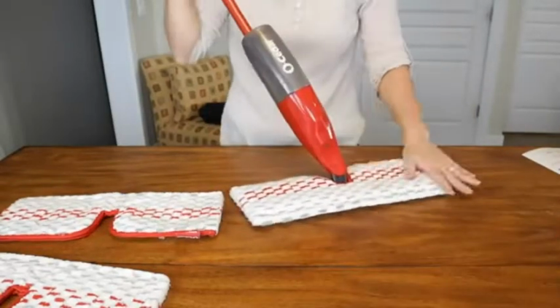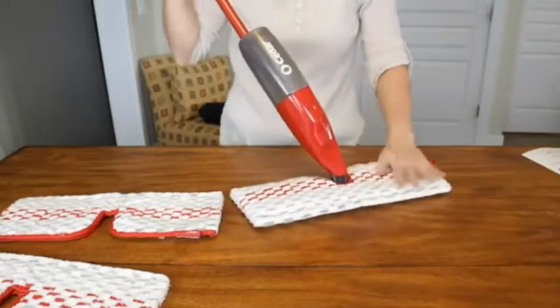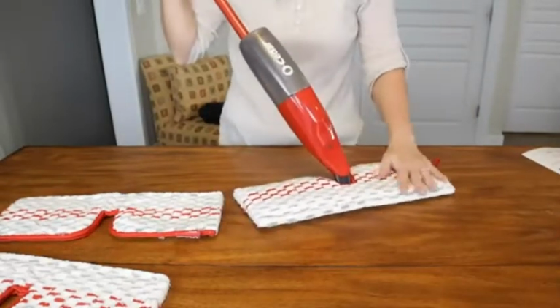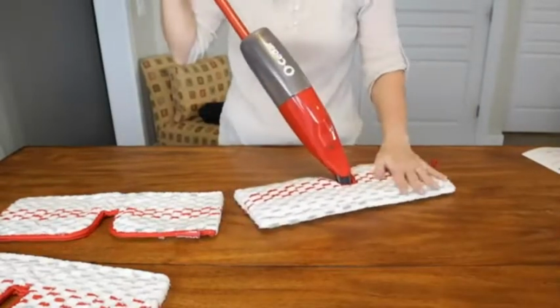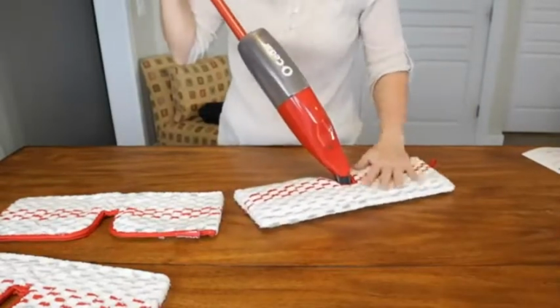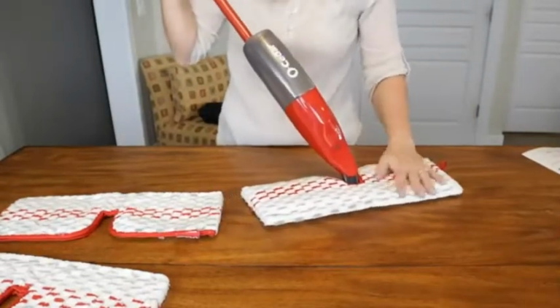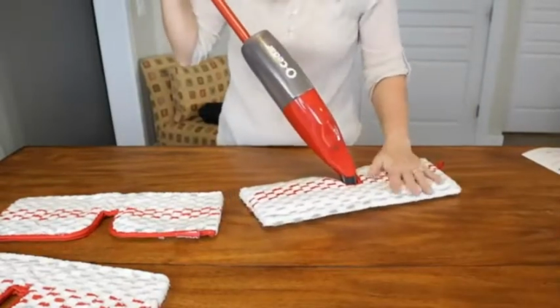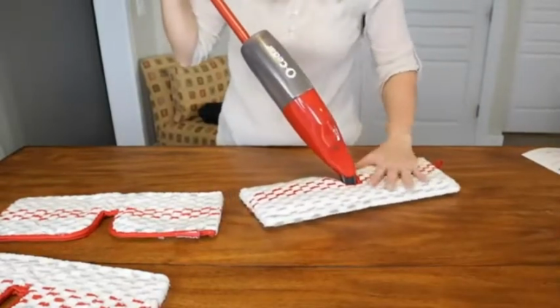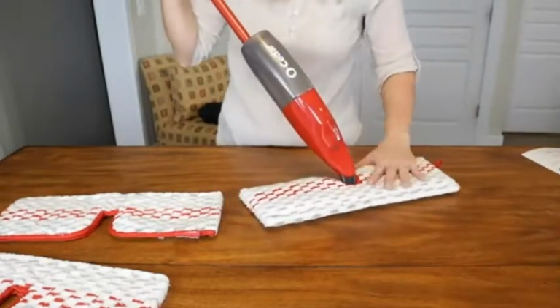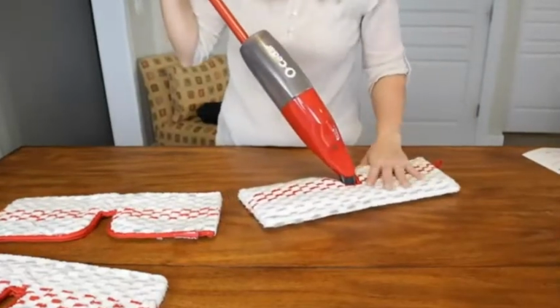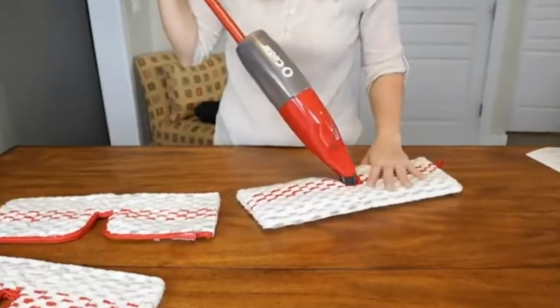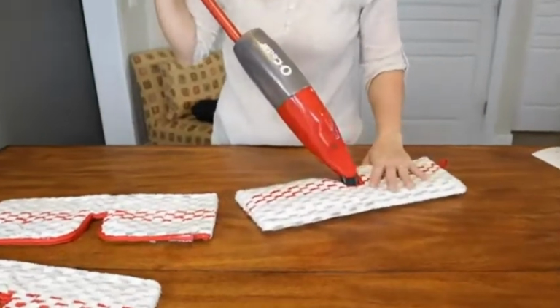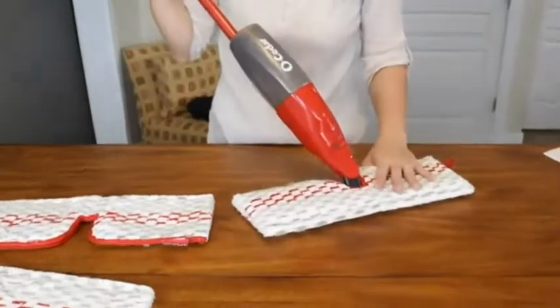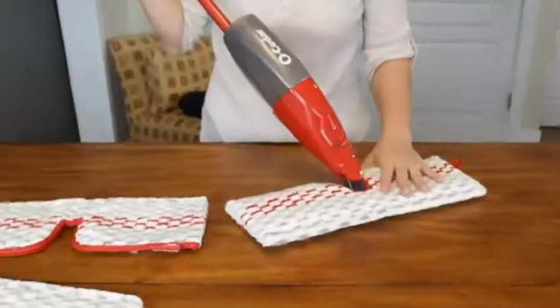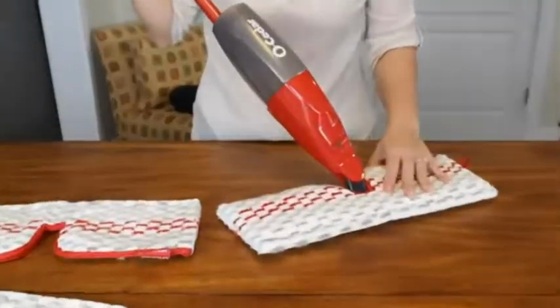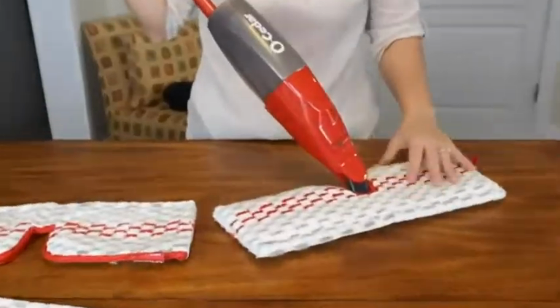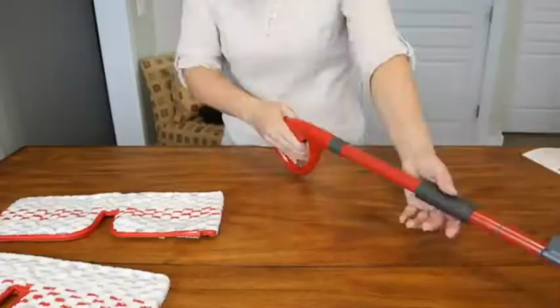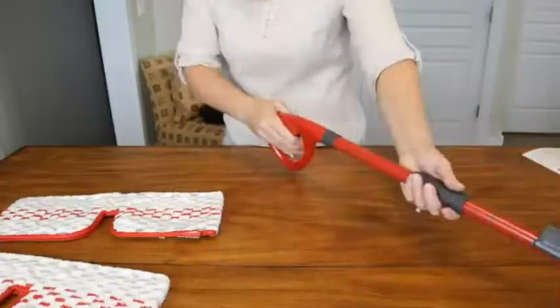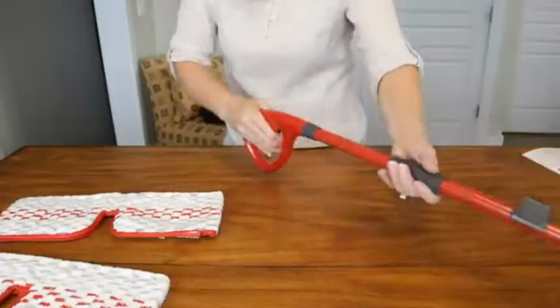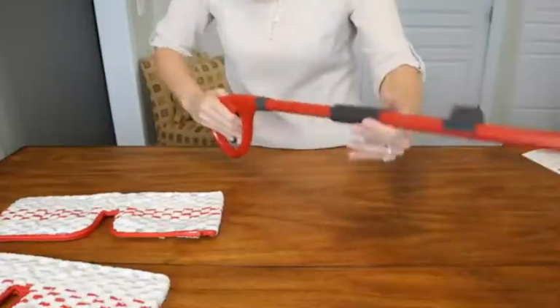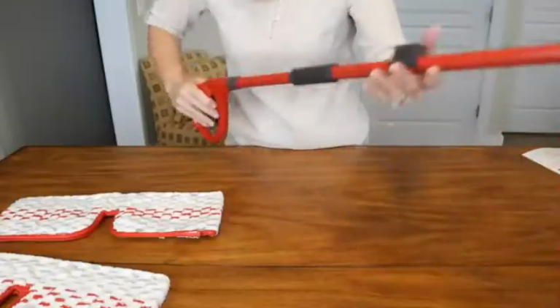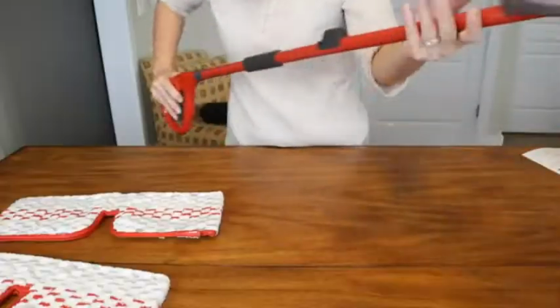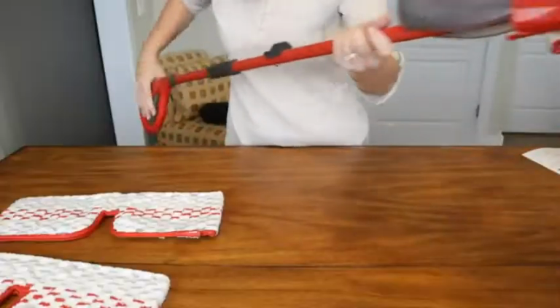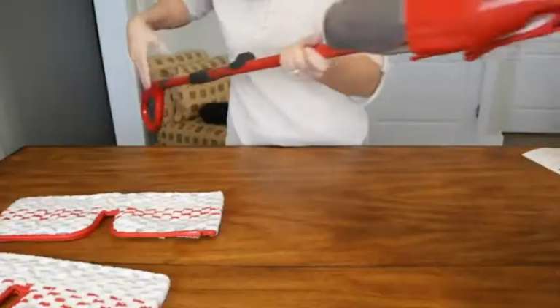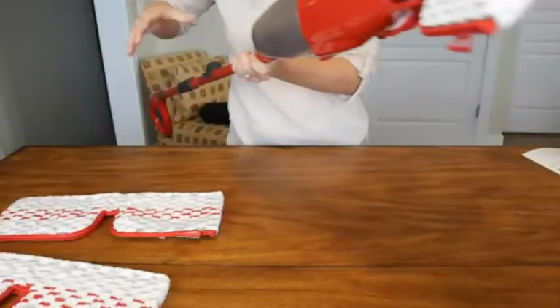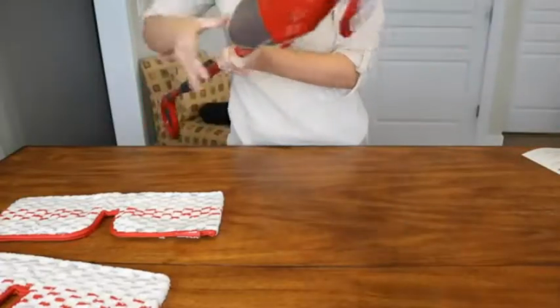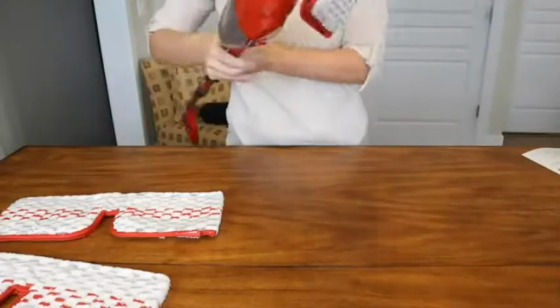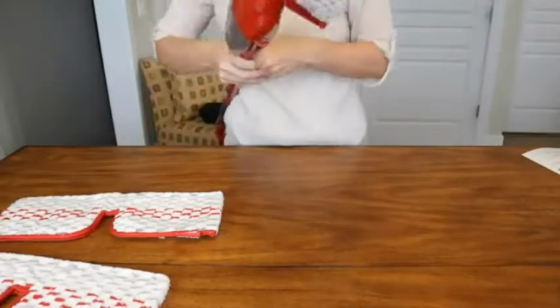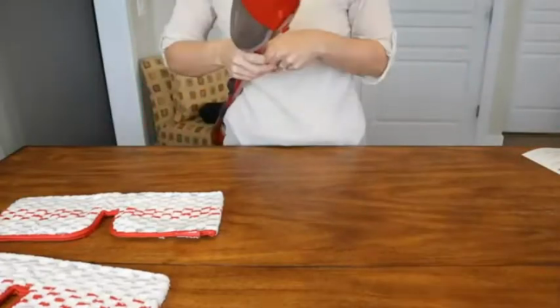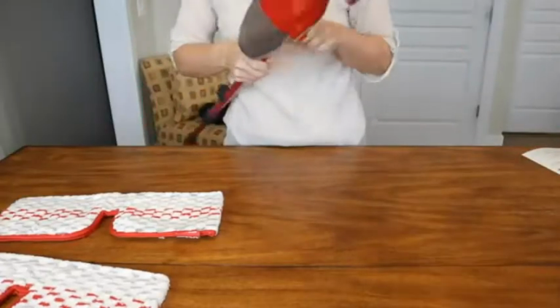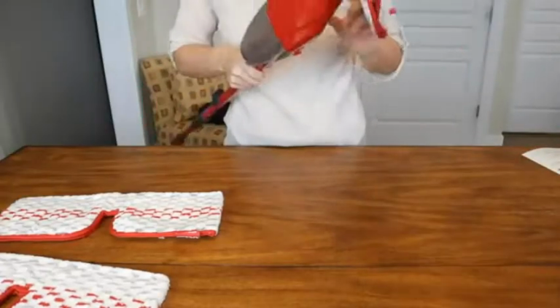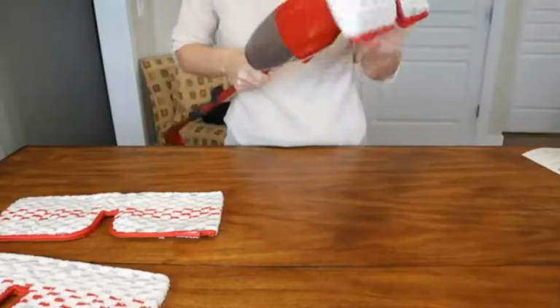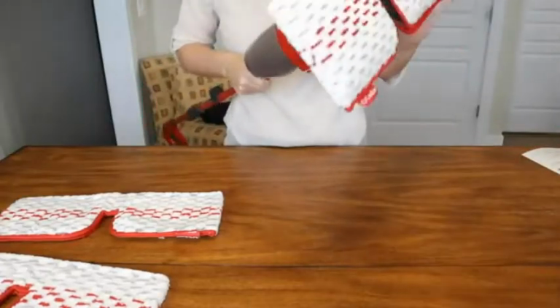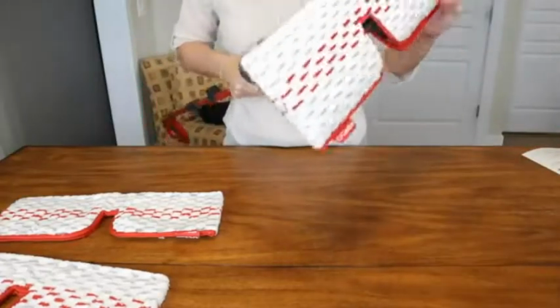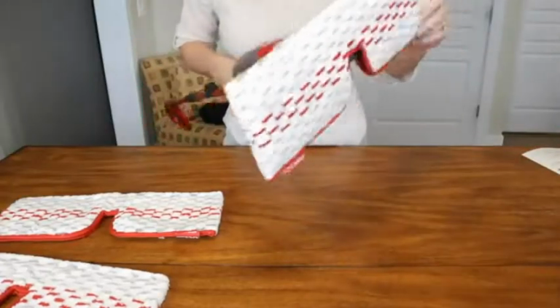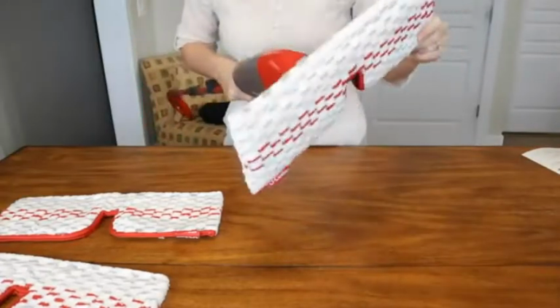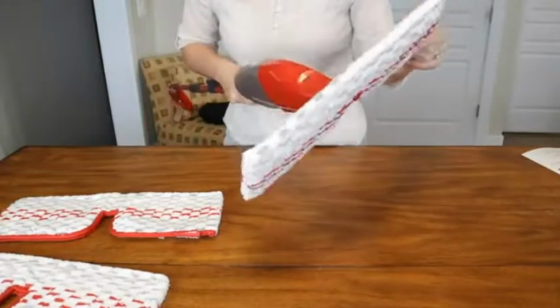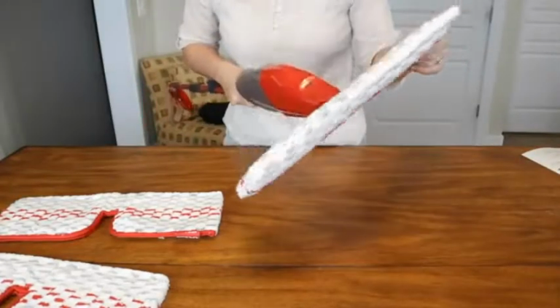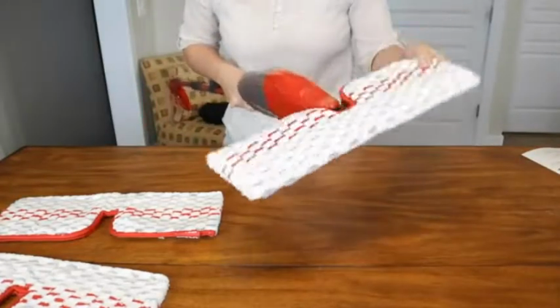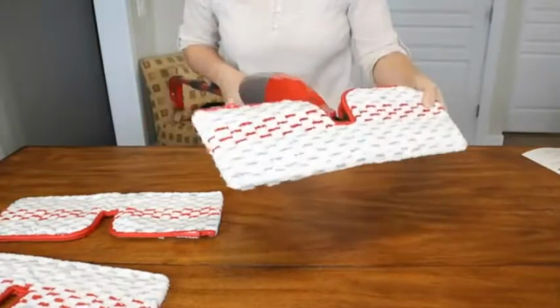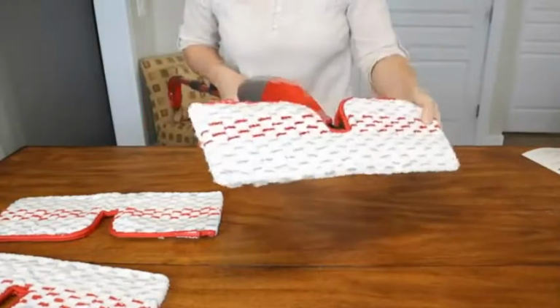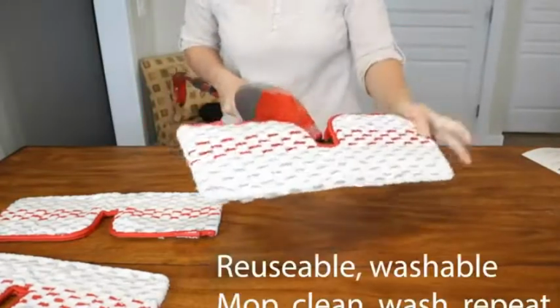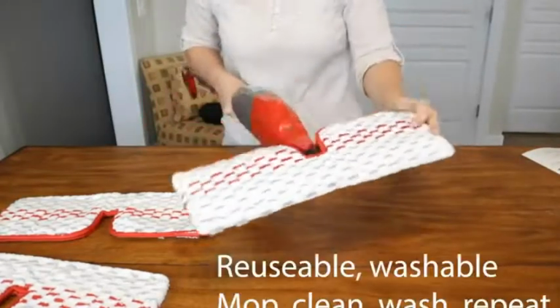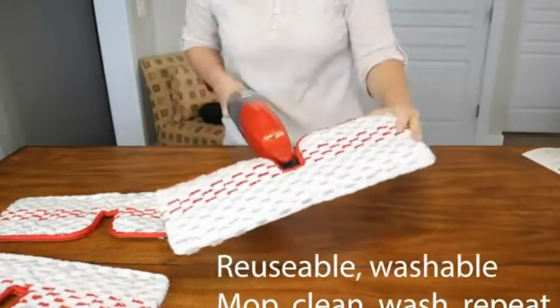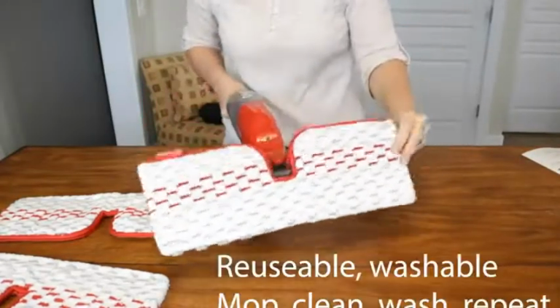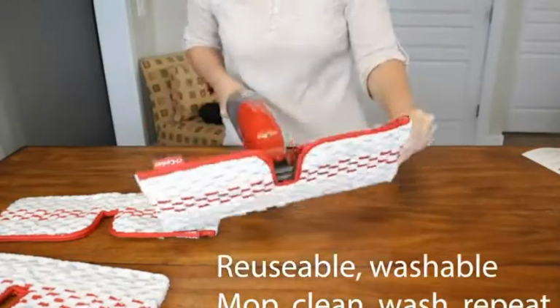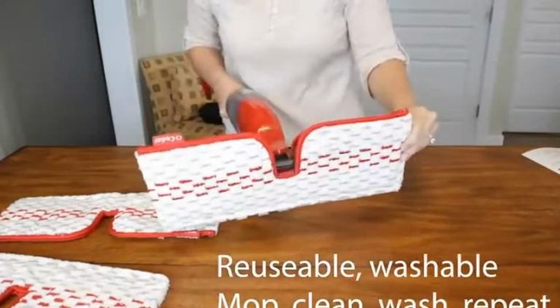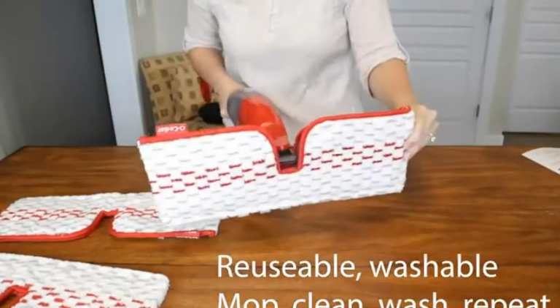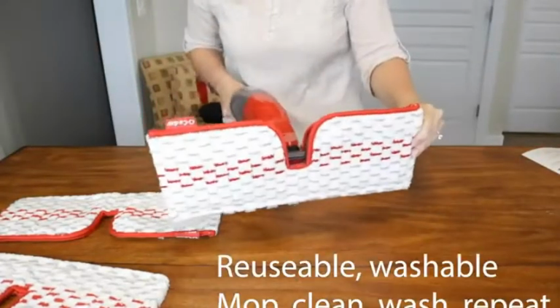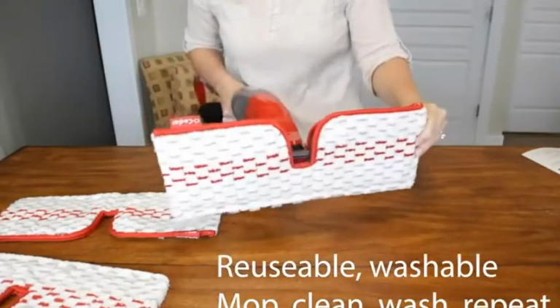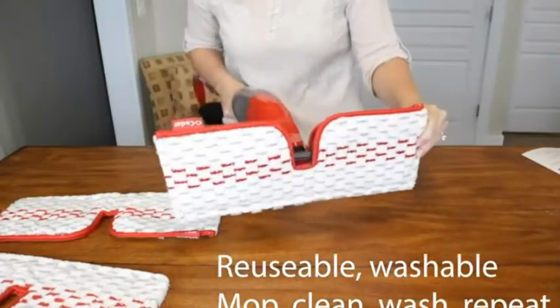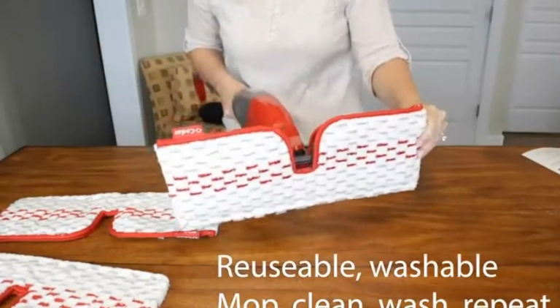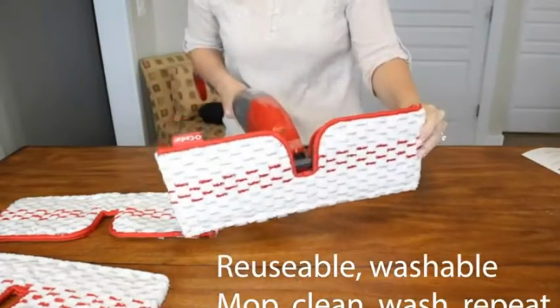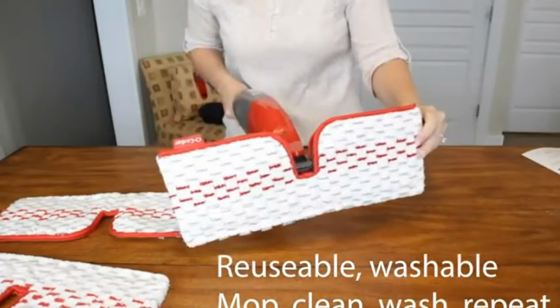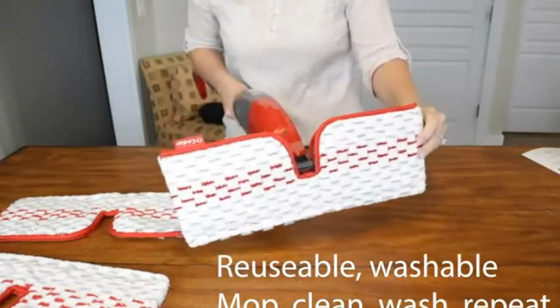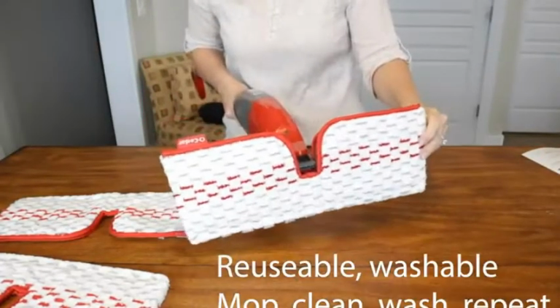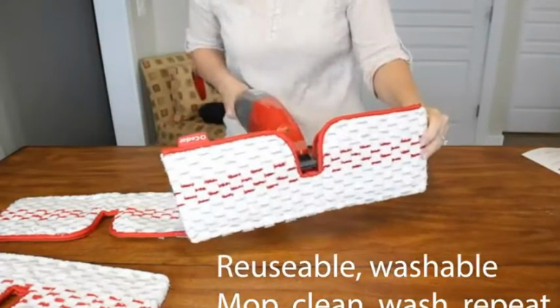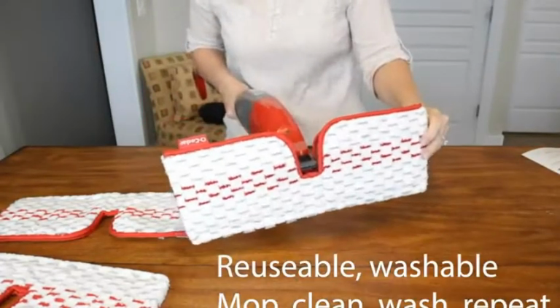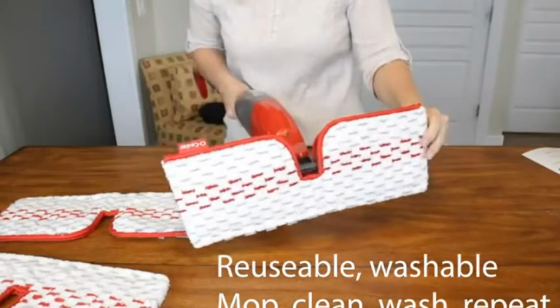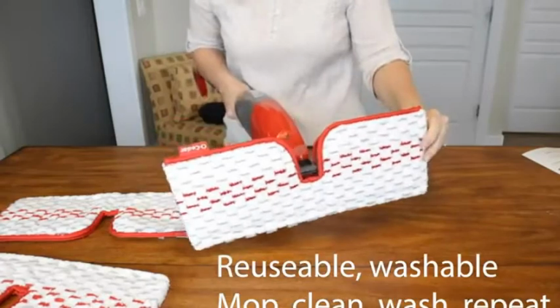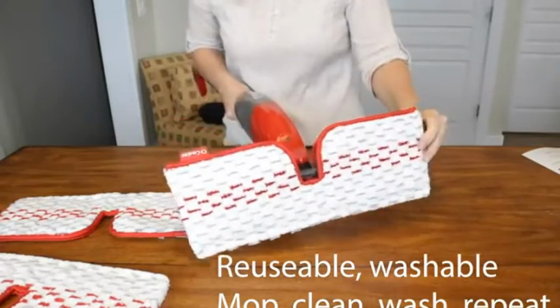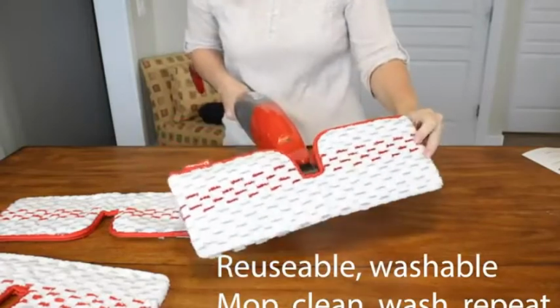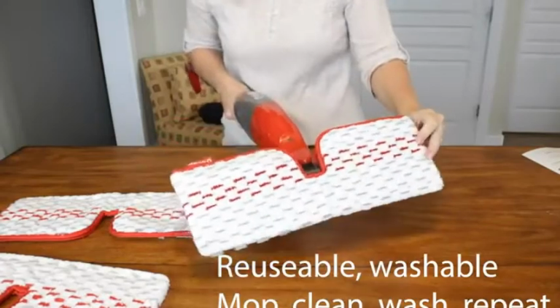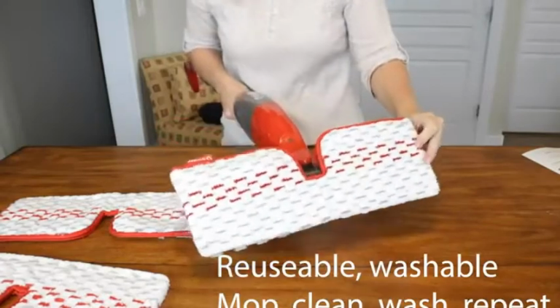That is my favorite part of the mop. When you're done, just remove the pad and put it in the wash to get it clean and reuse it.